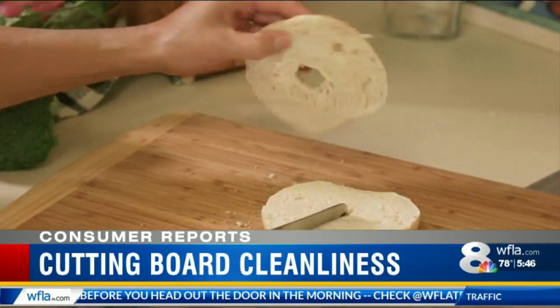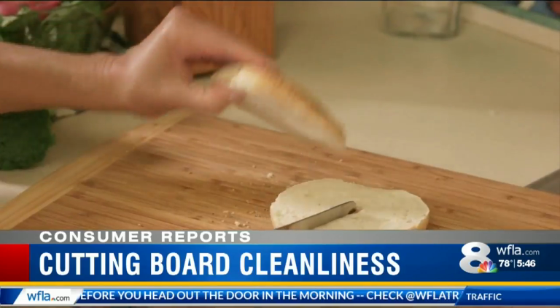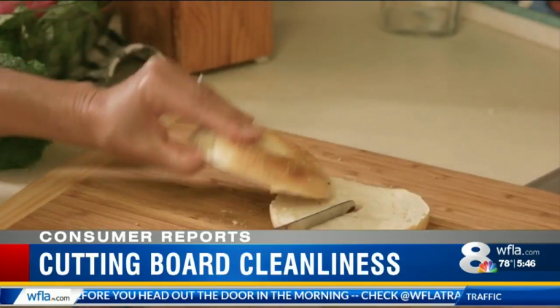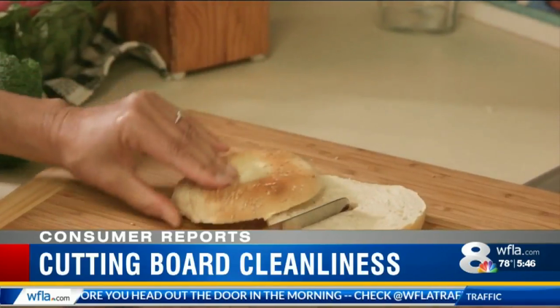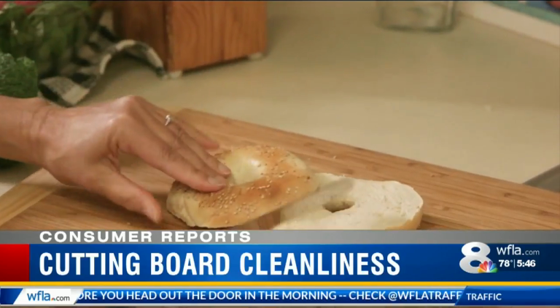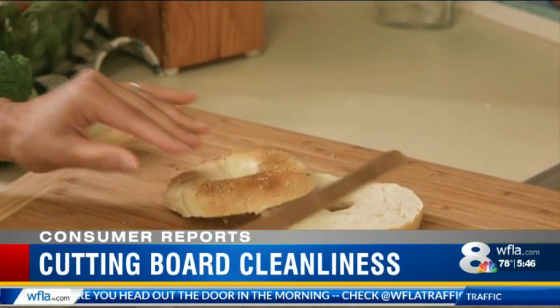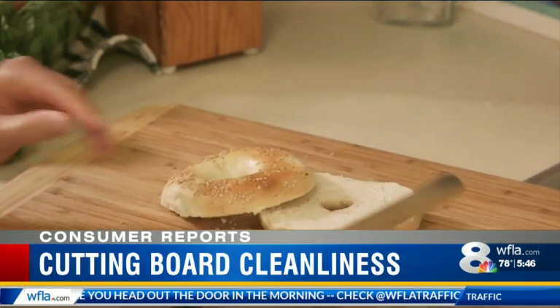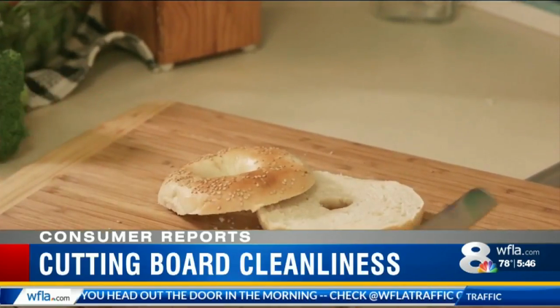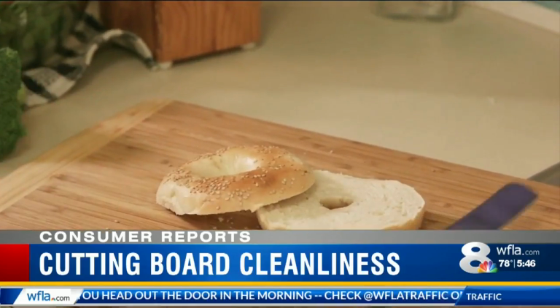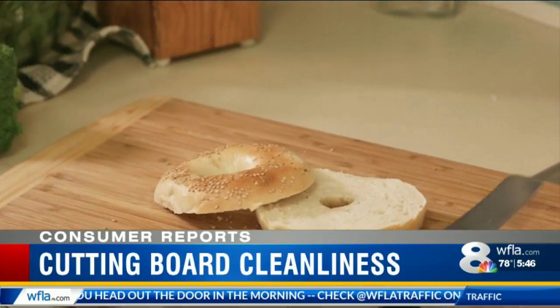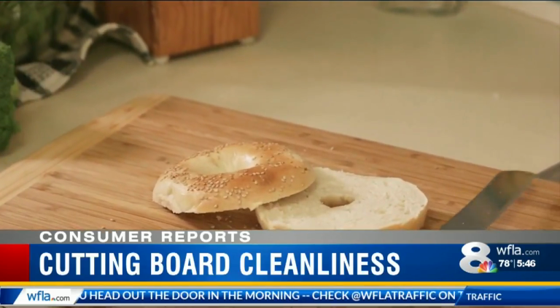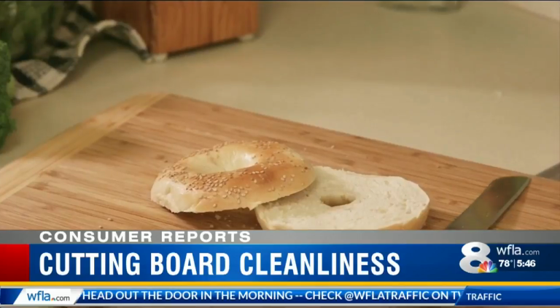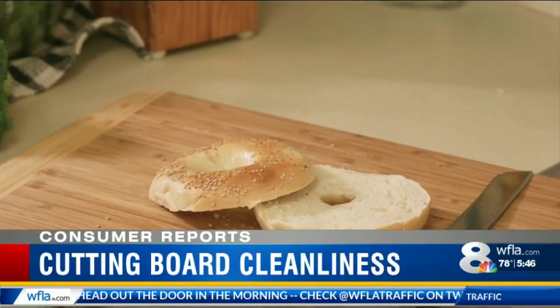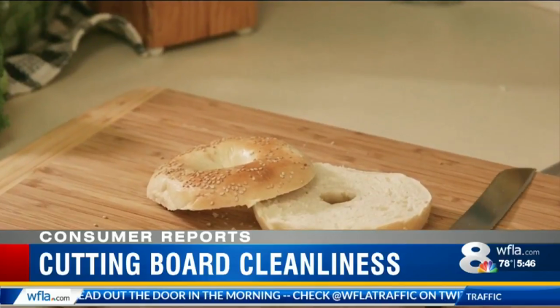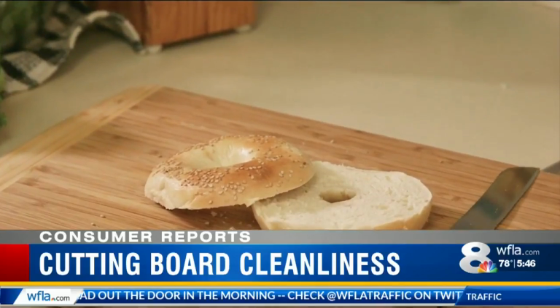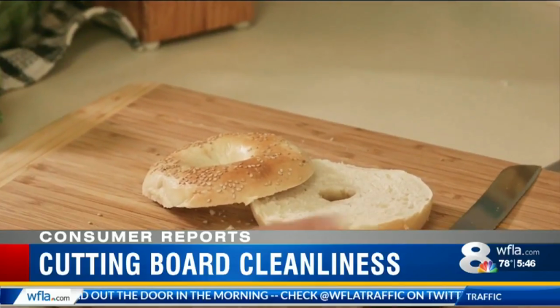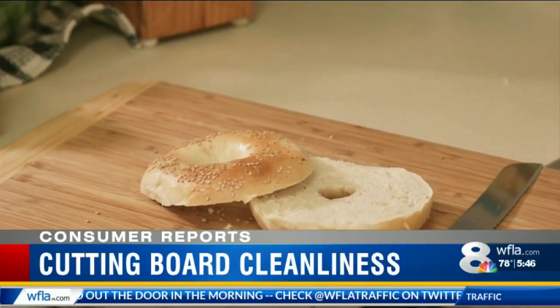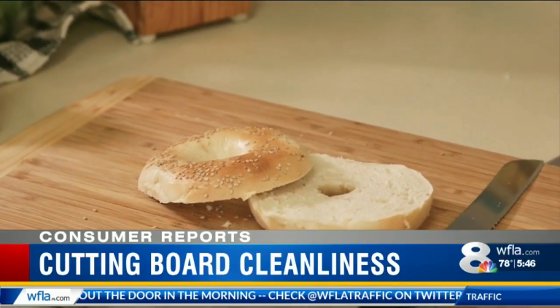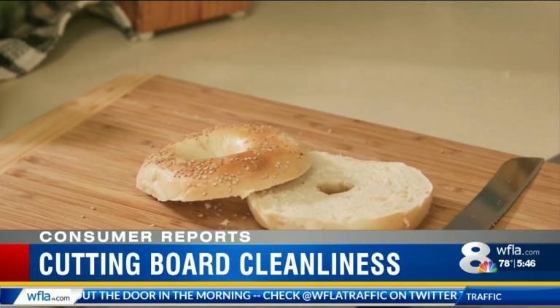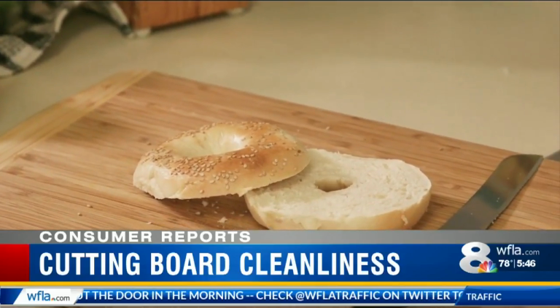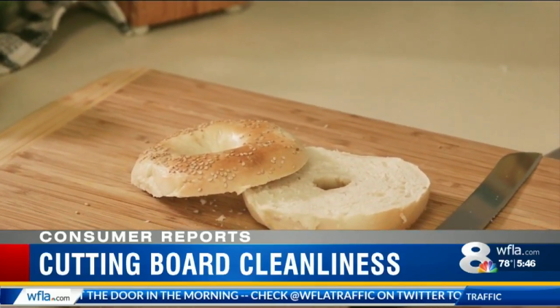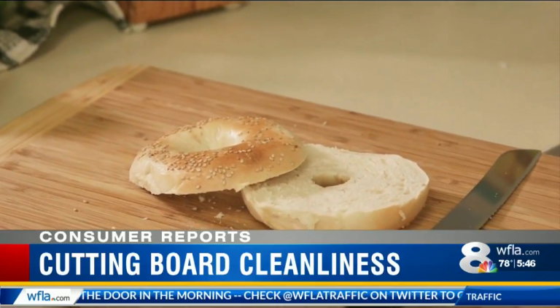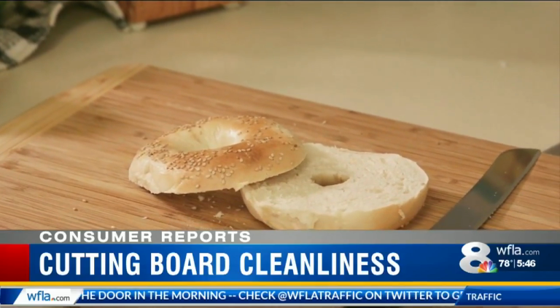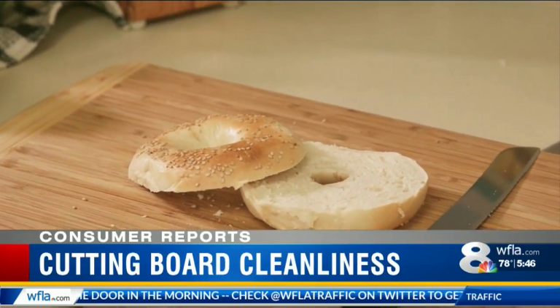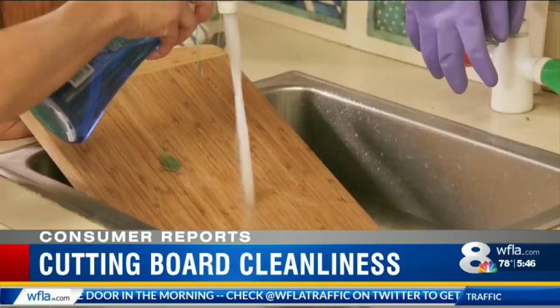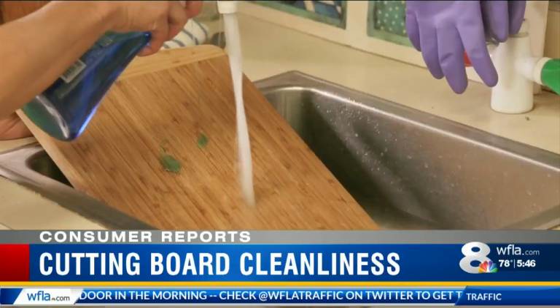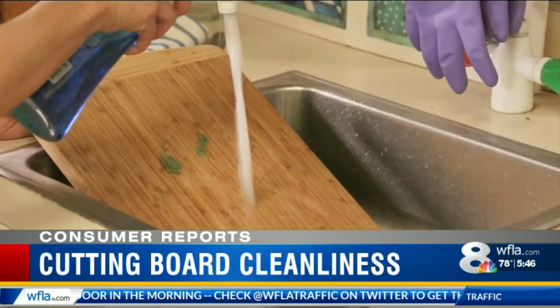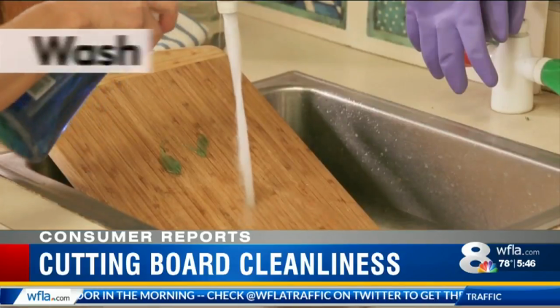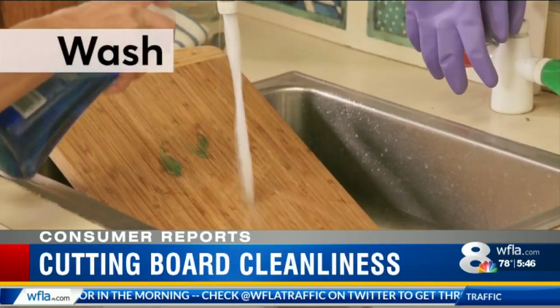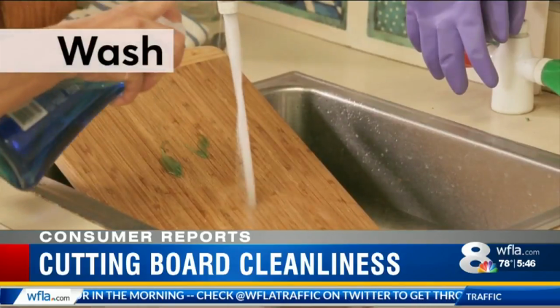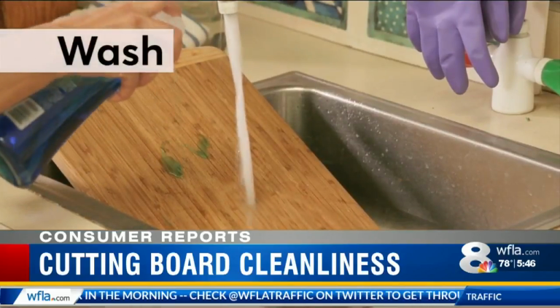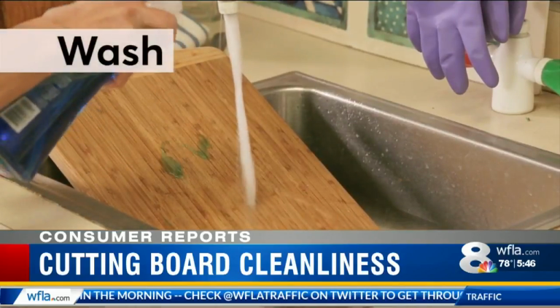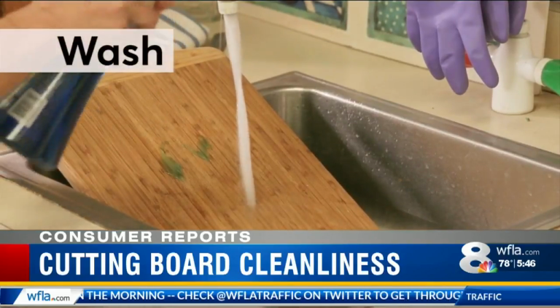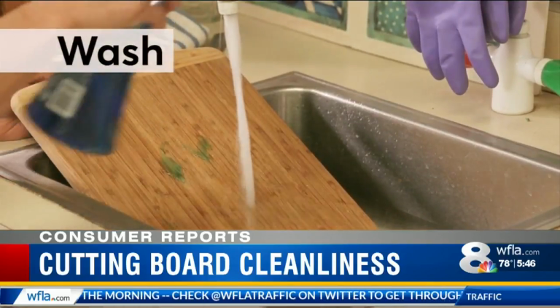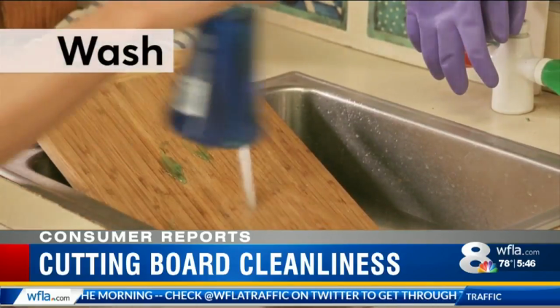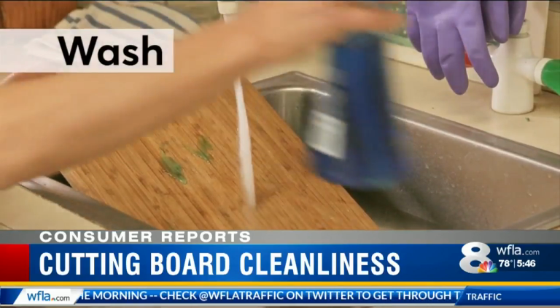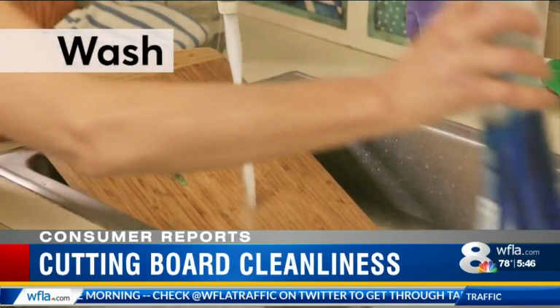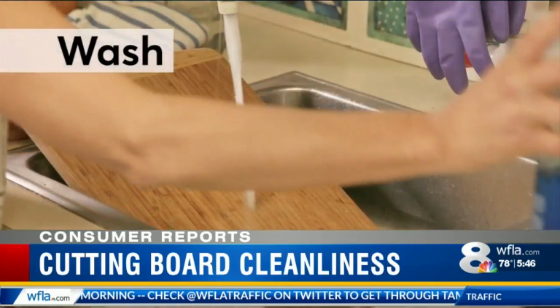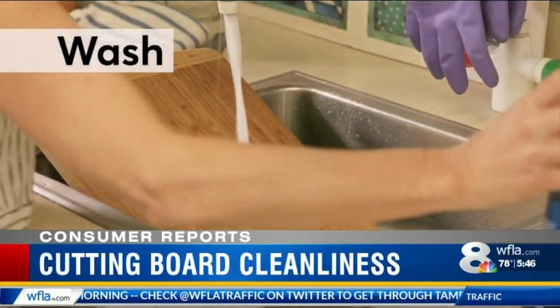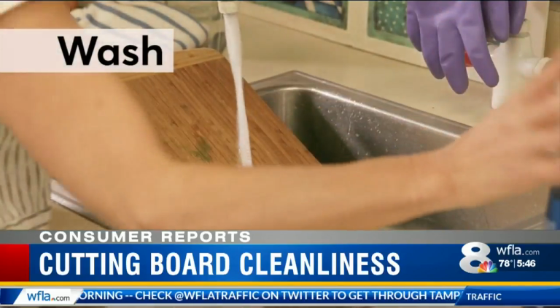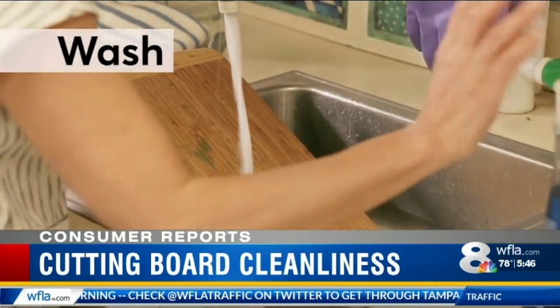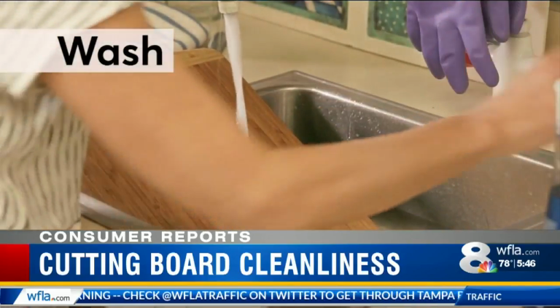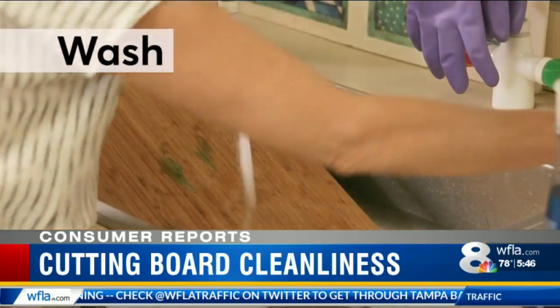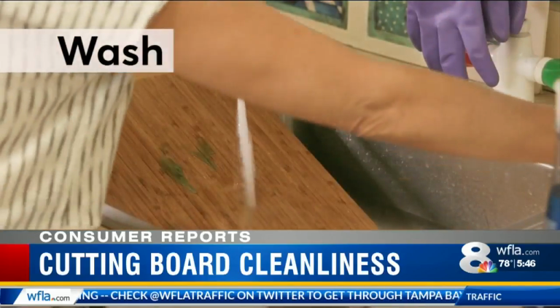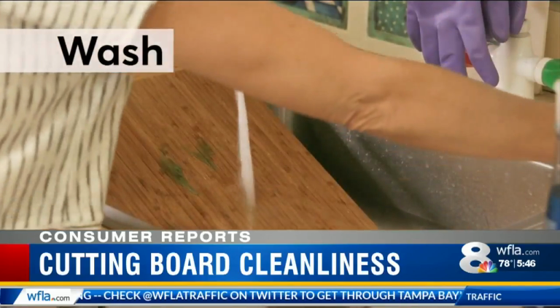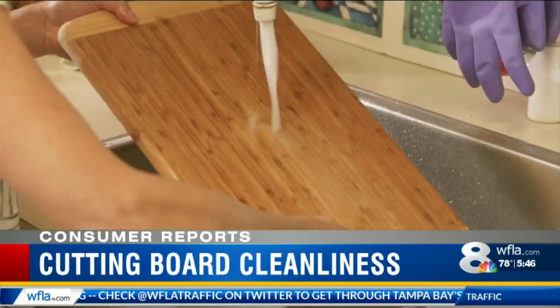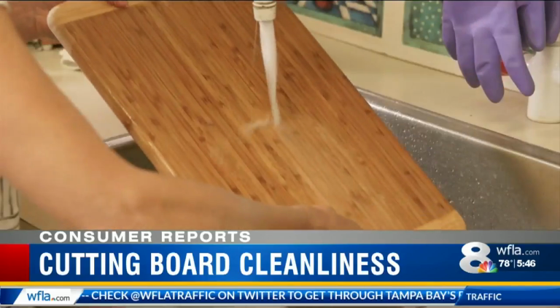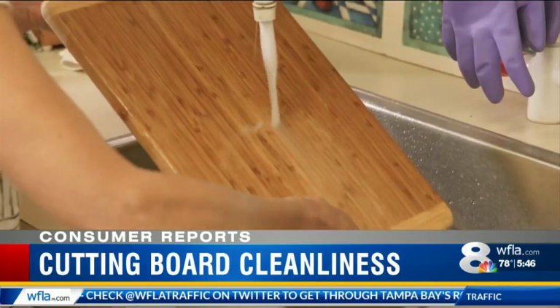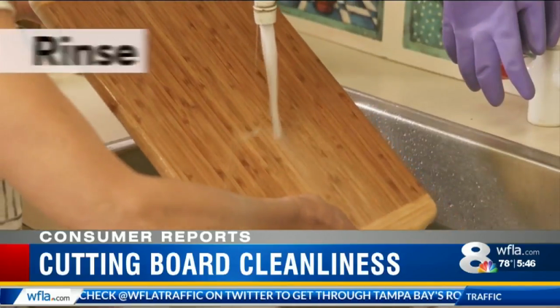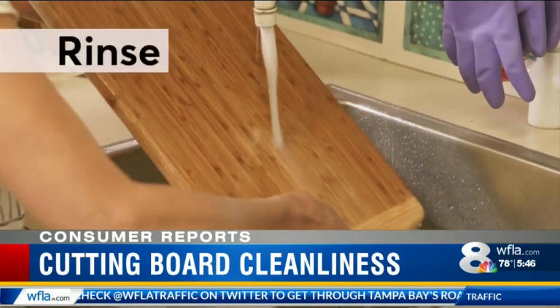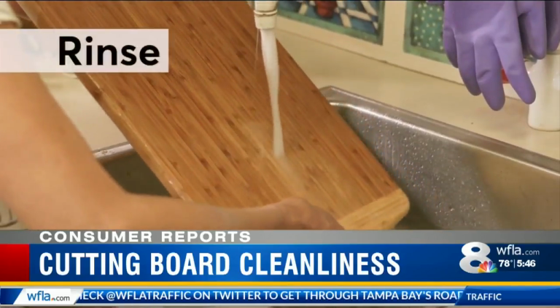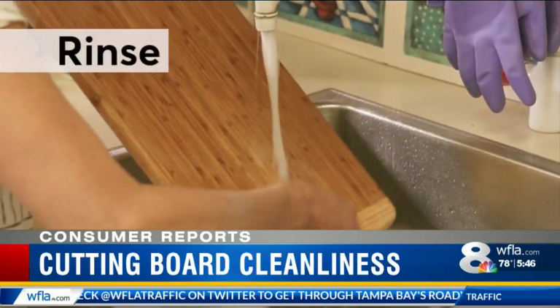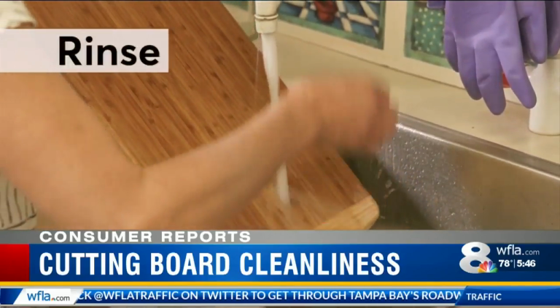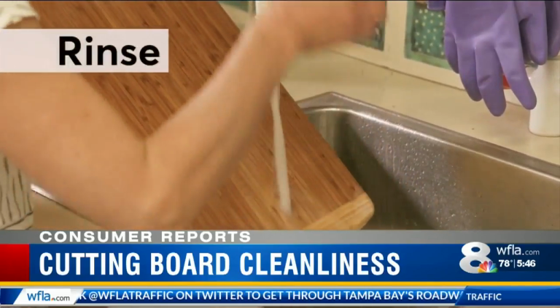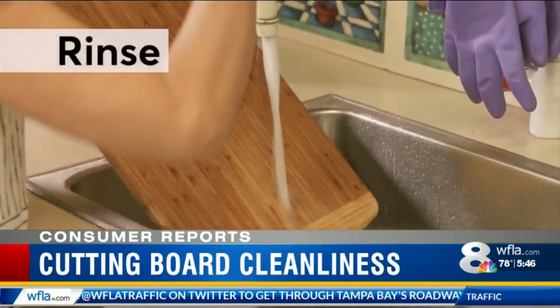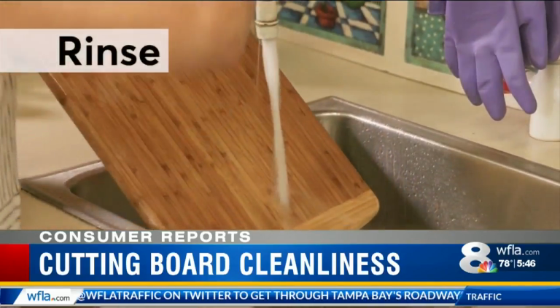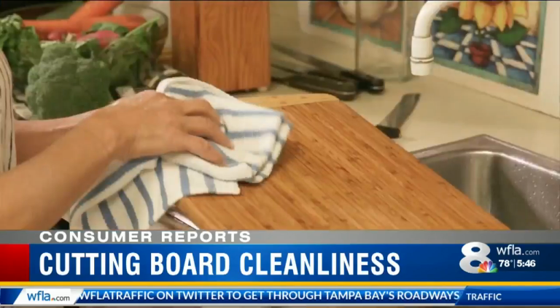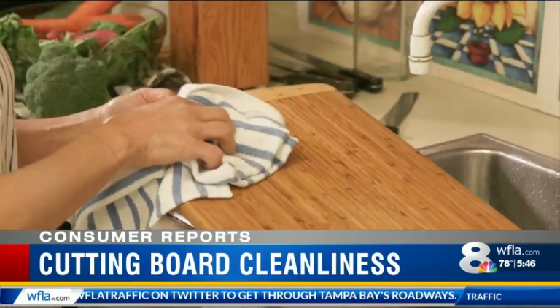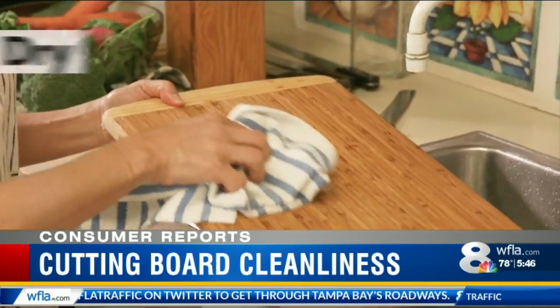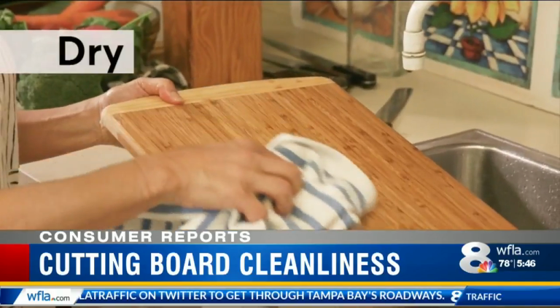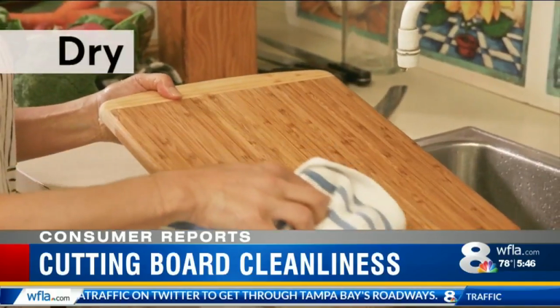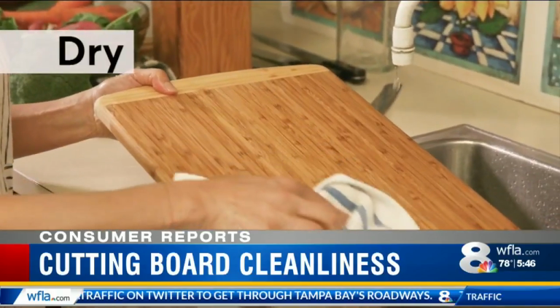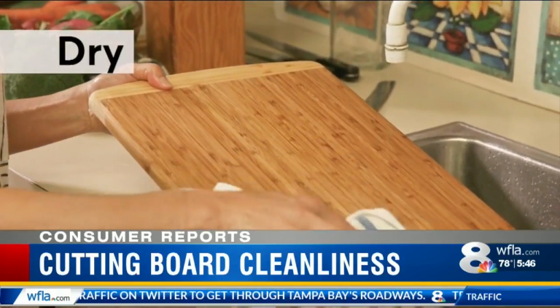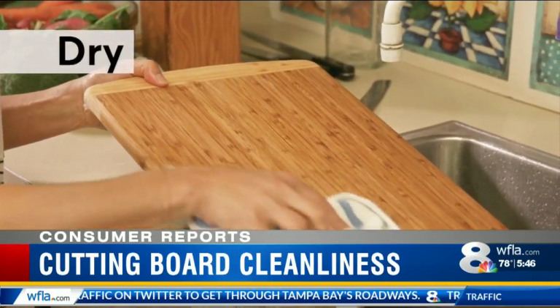After every use, even if it's just cutting bread, wash the board in hot soapy water, rinse with clear water, and dry.